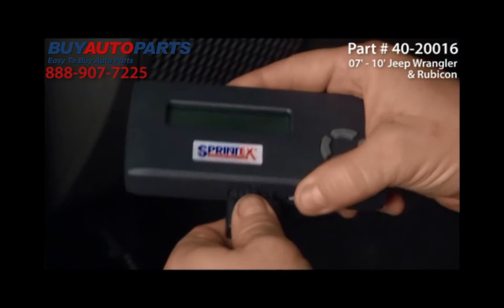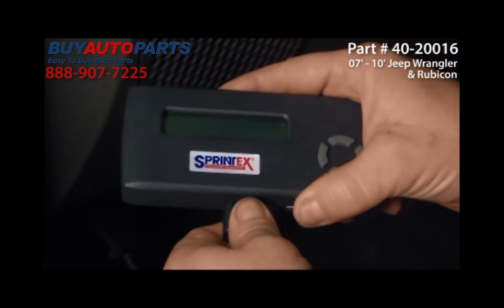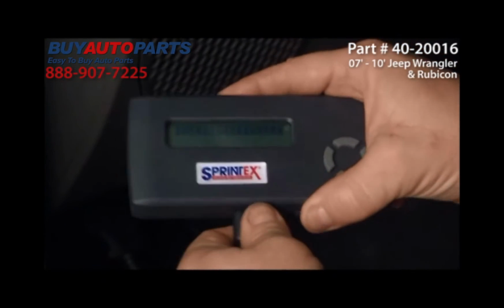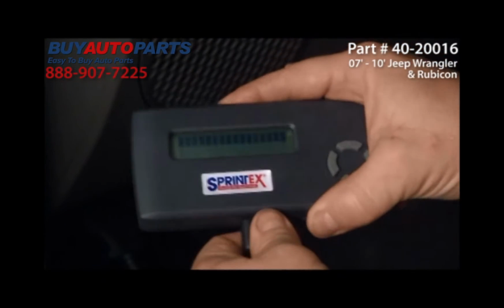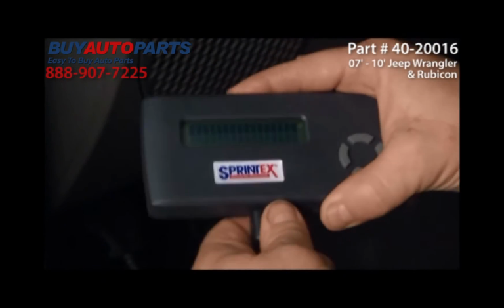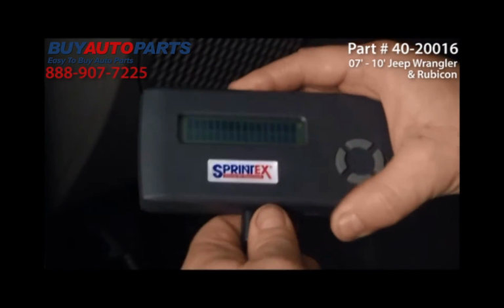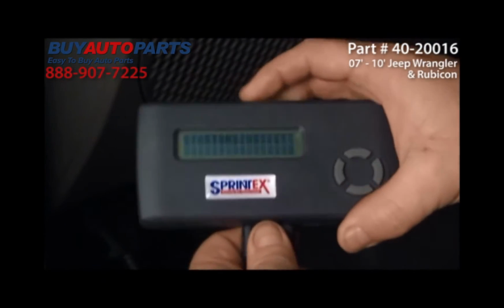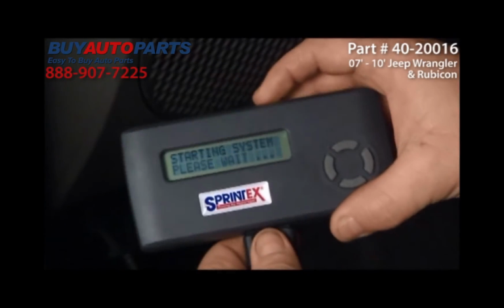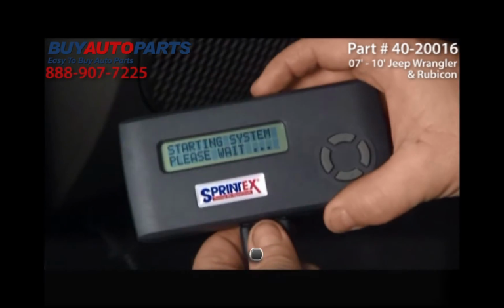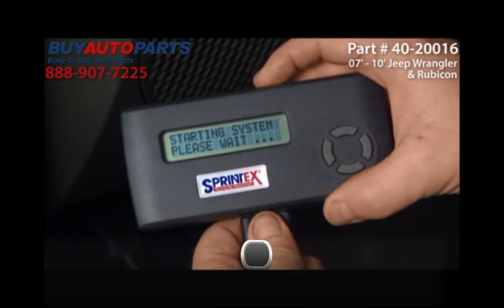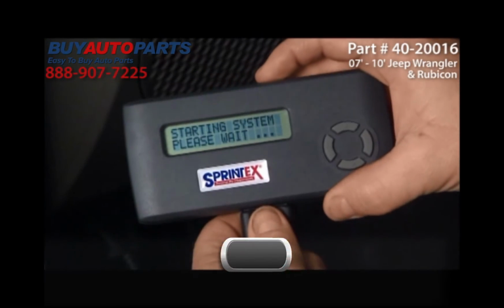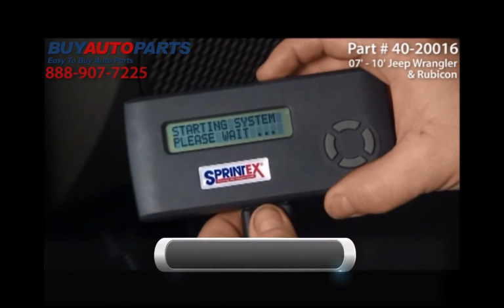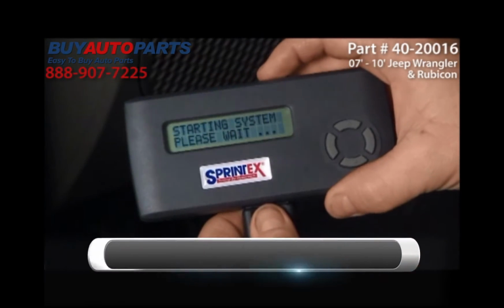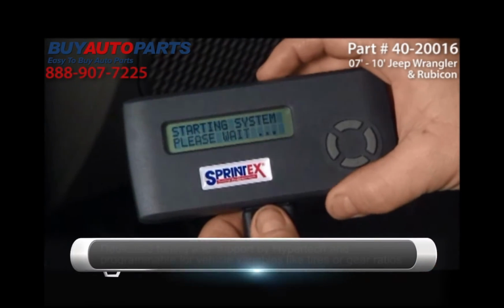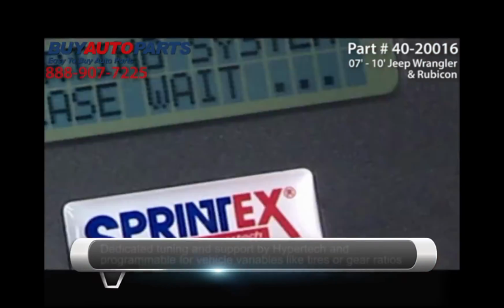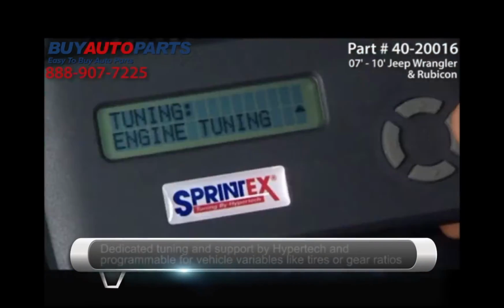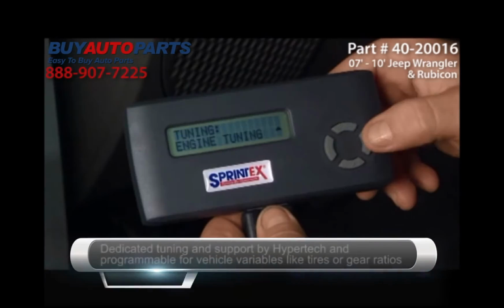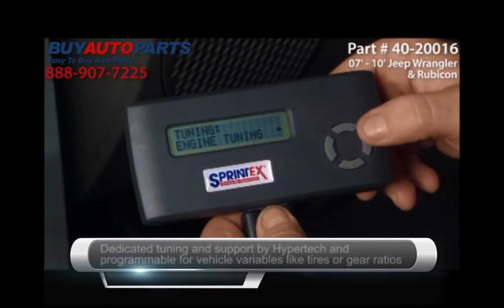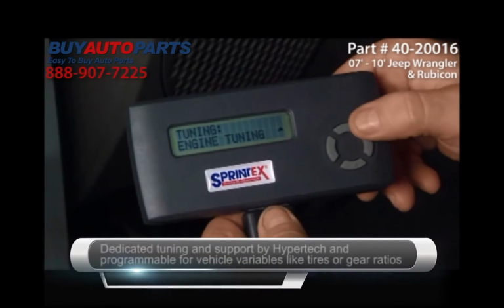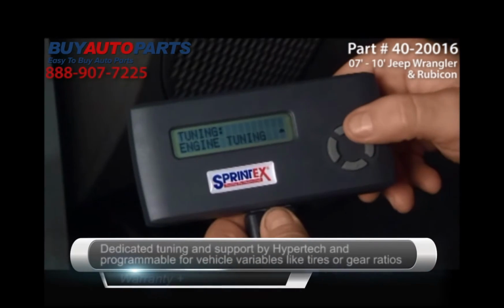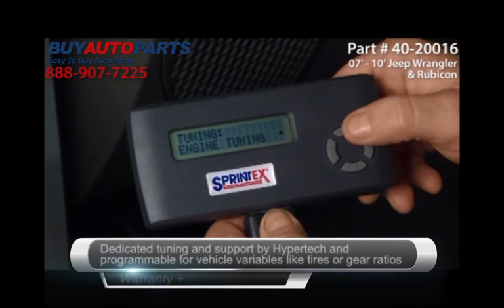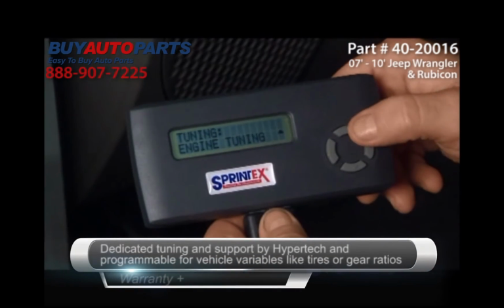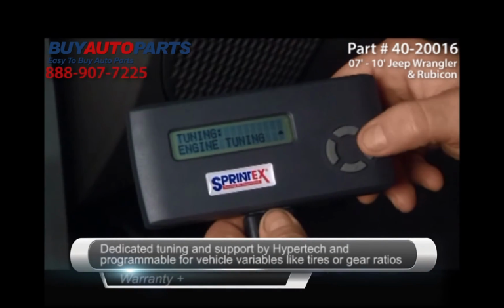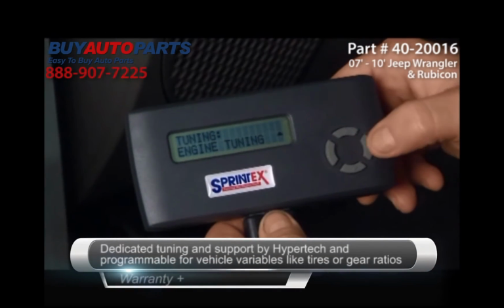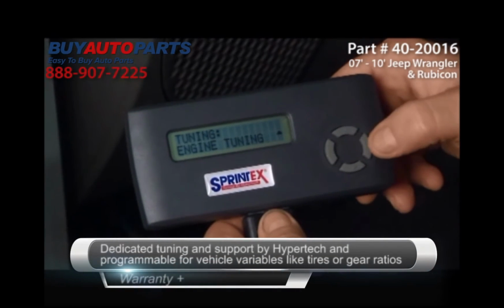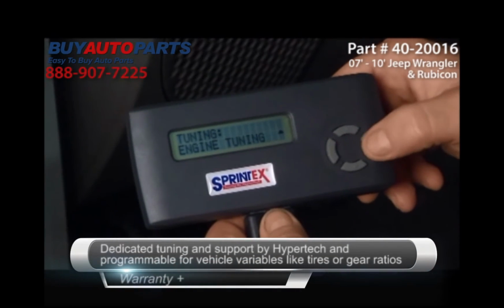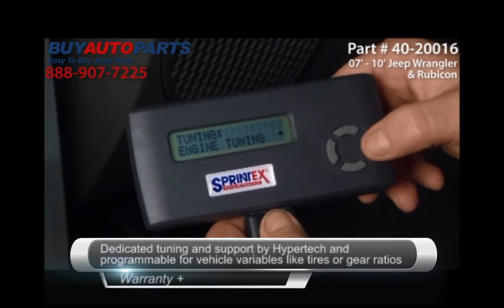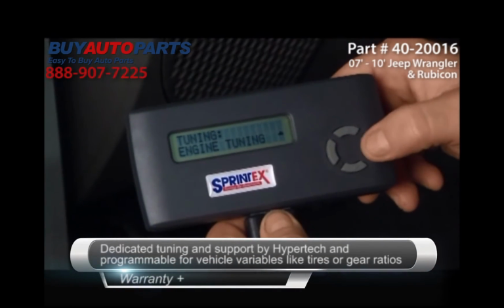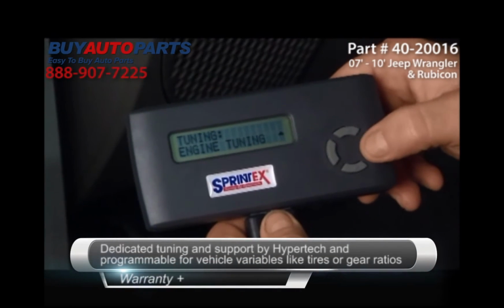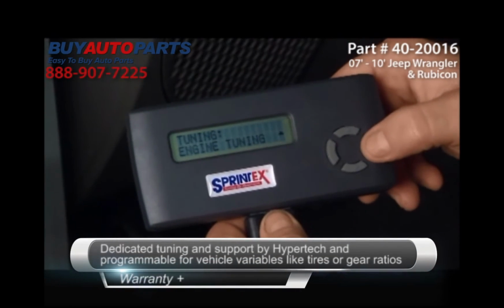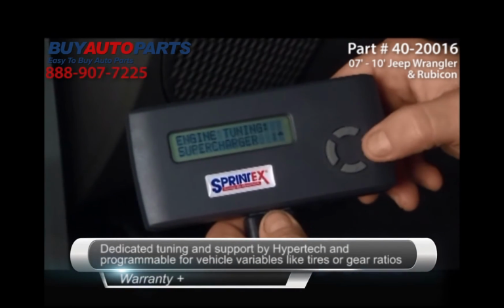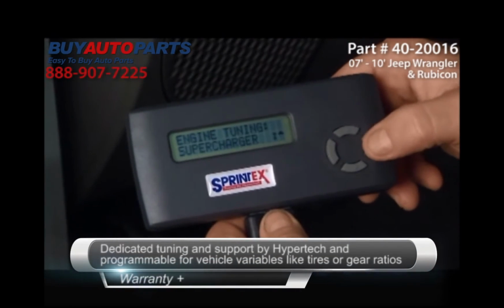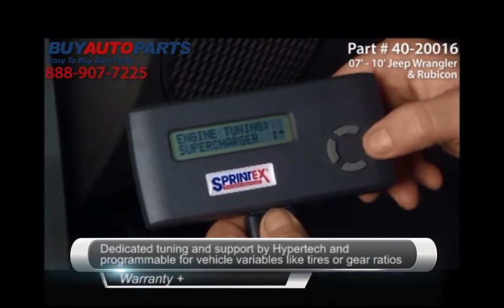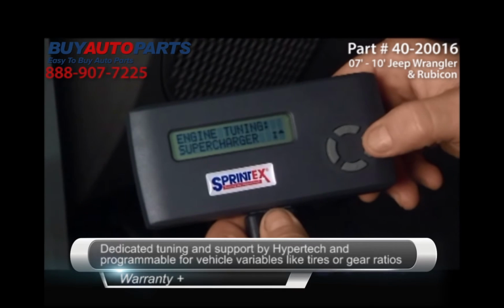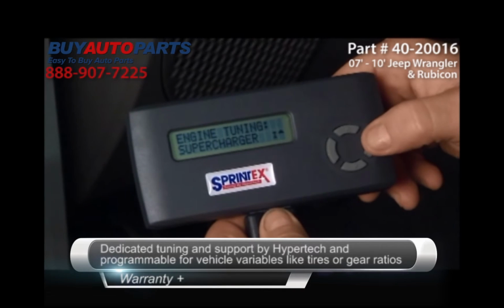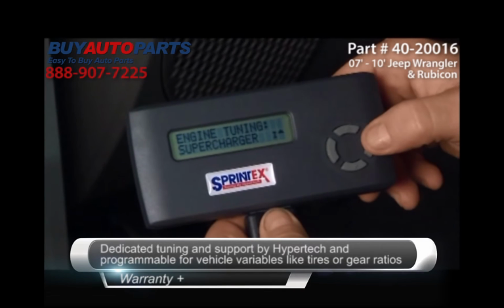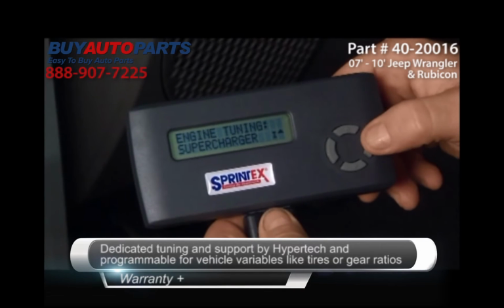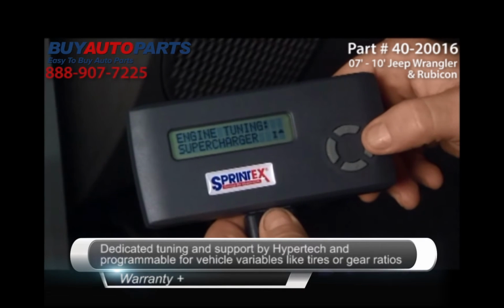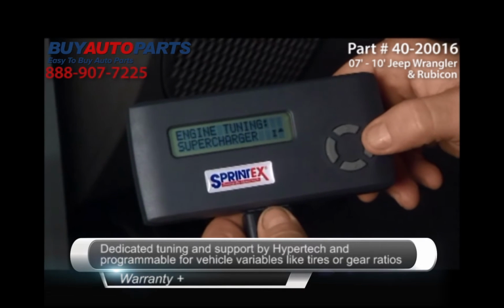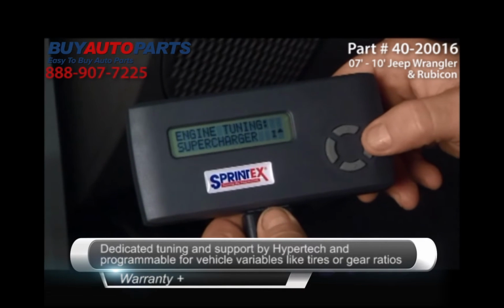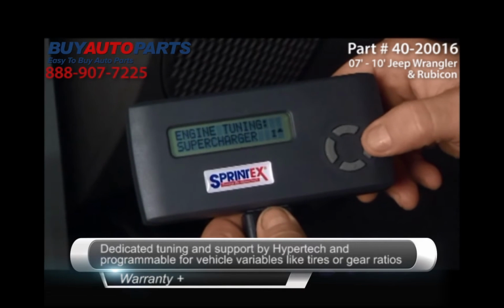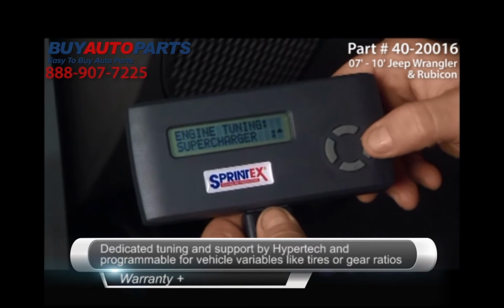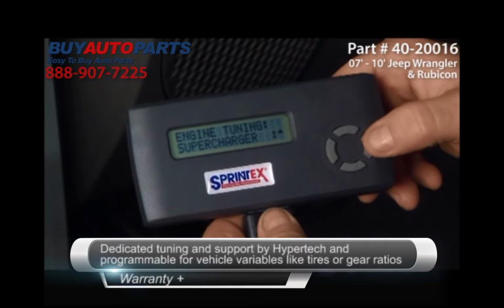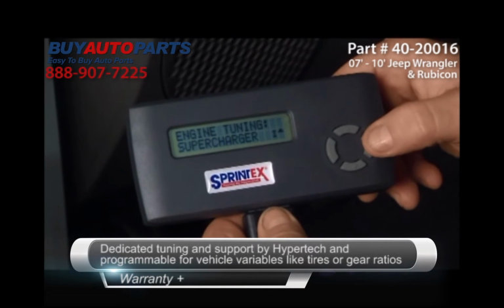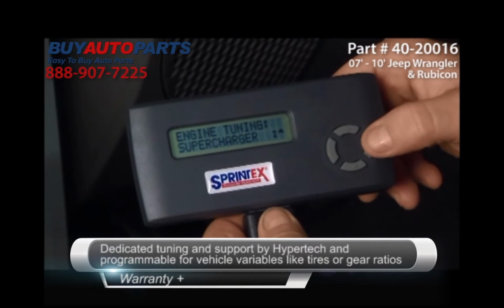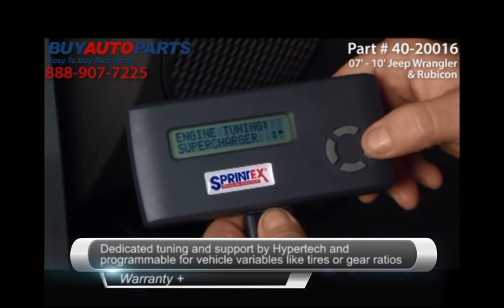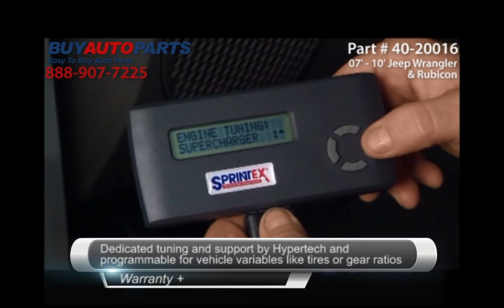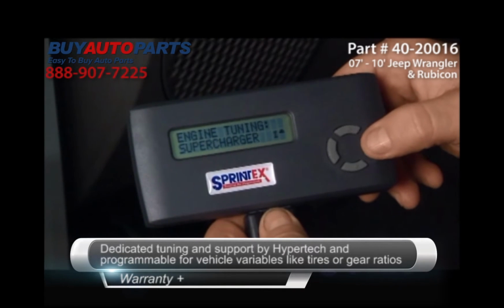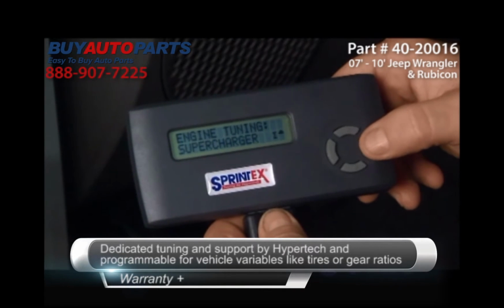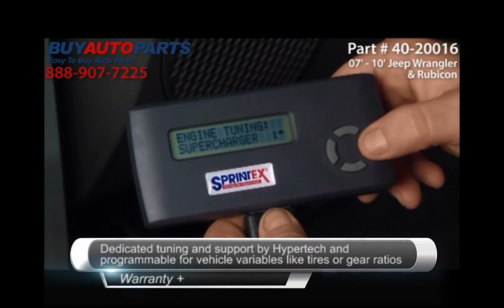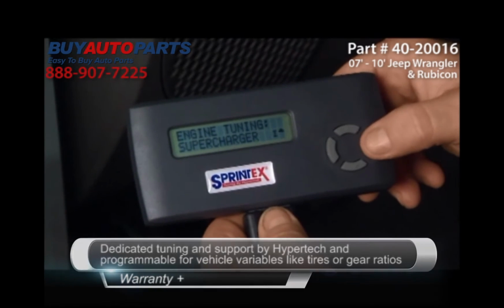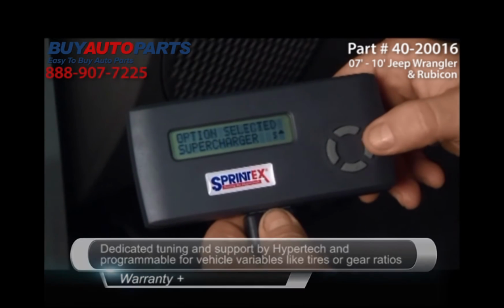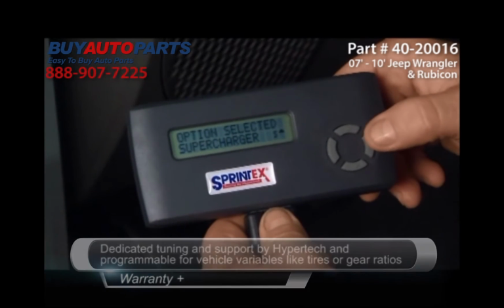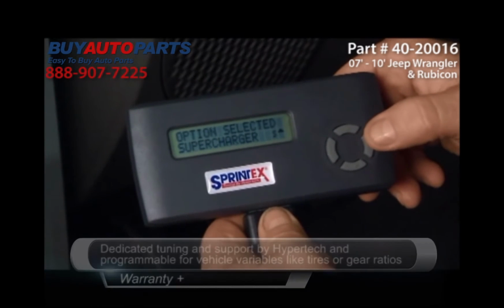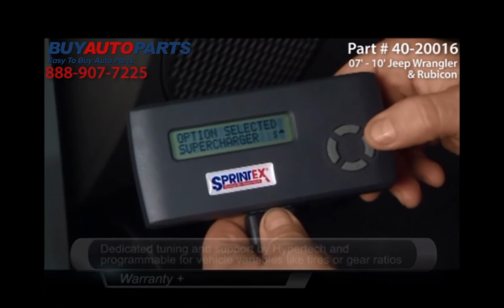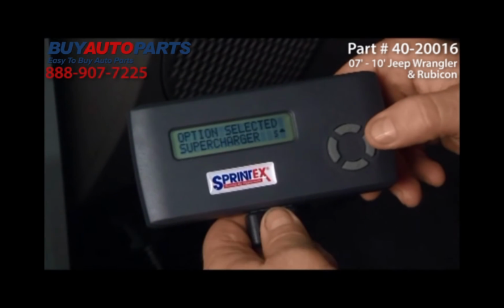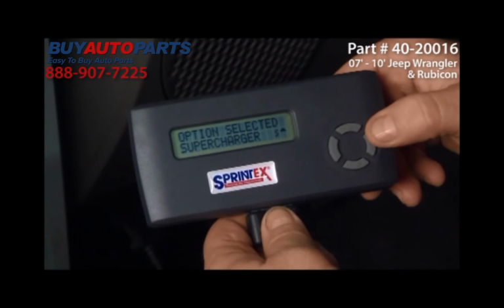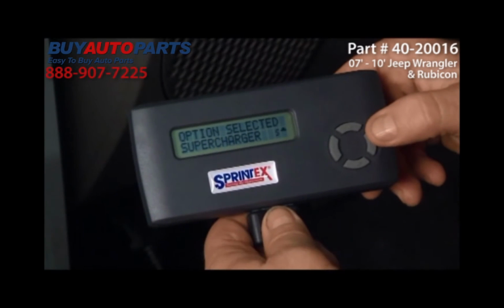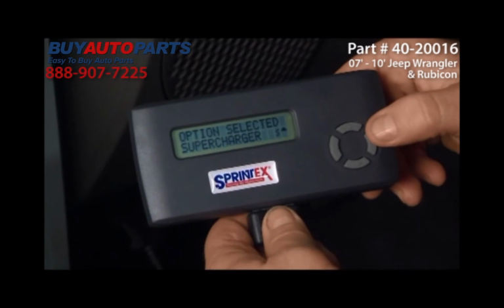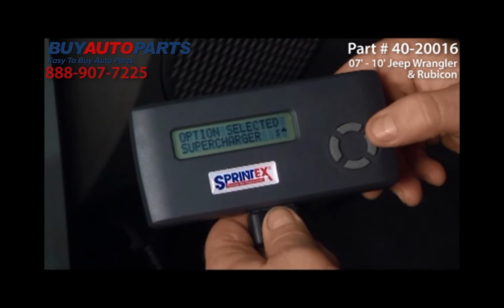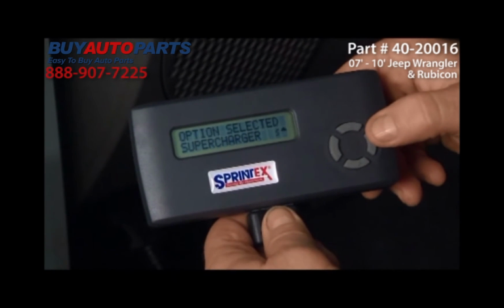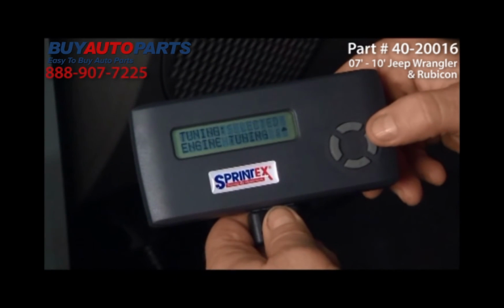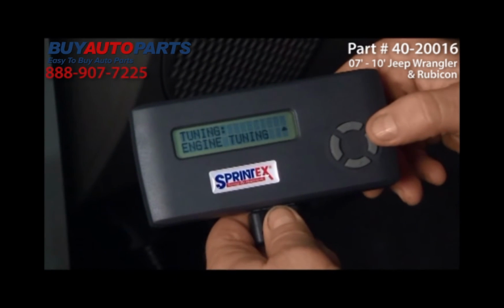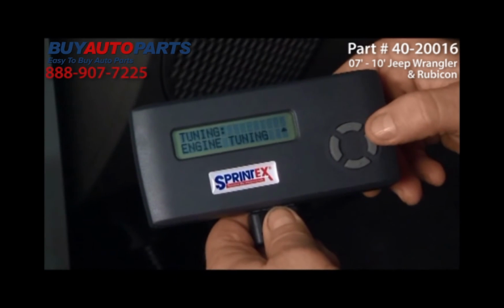Dedicated tuning and support by Hypertech, and this is programmable for vehicle variables such as tires and gear ratios.